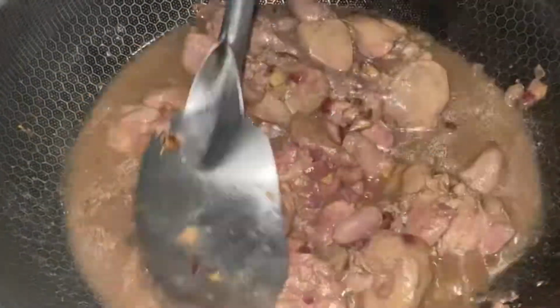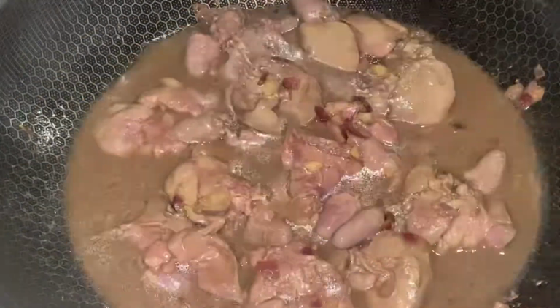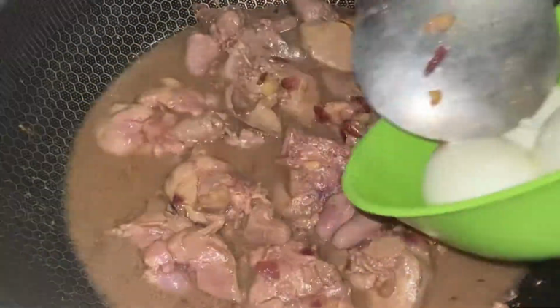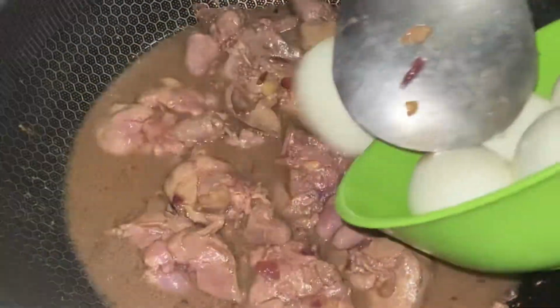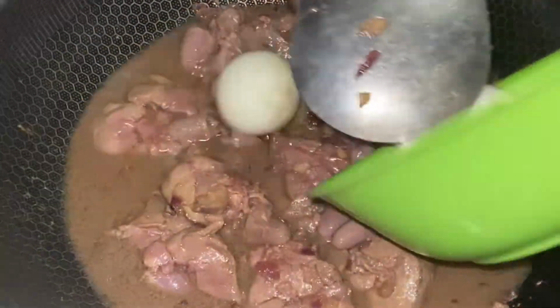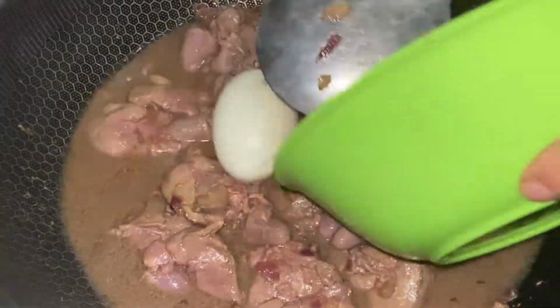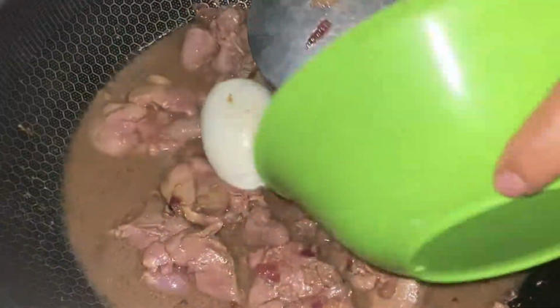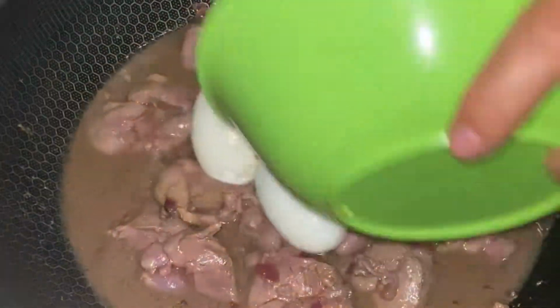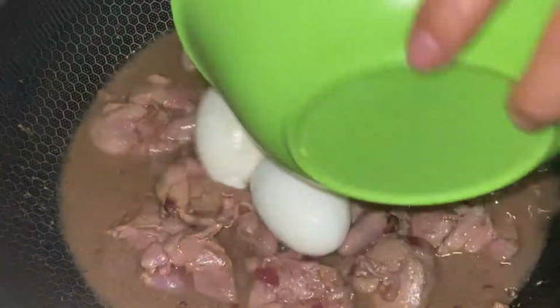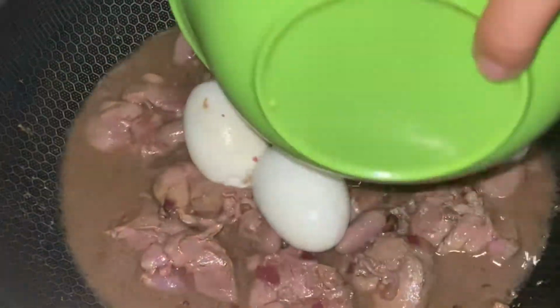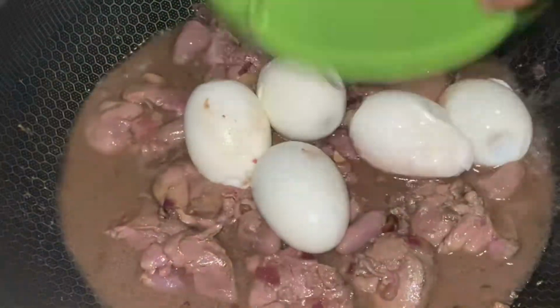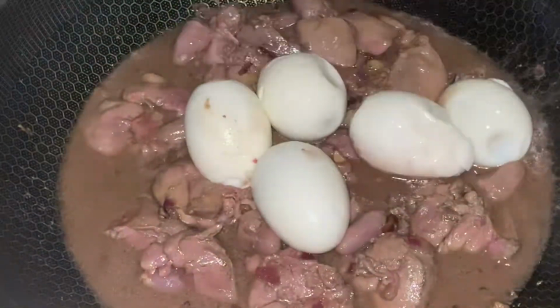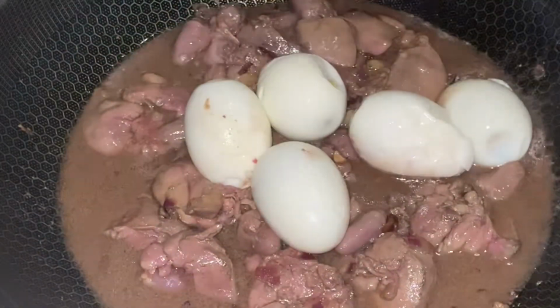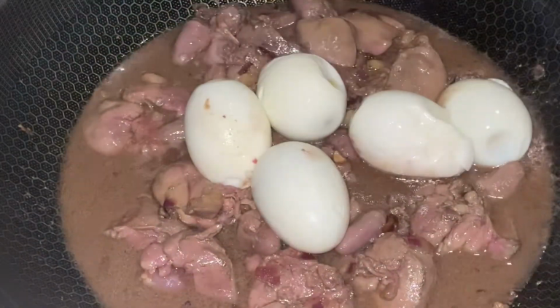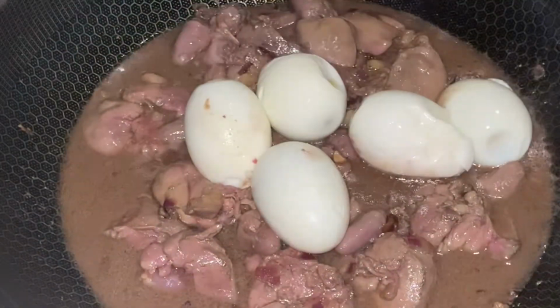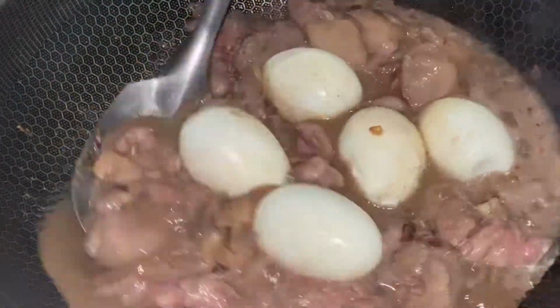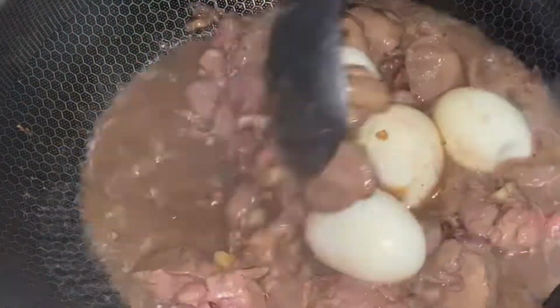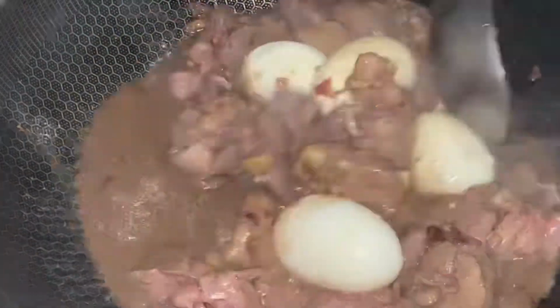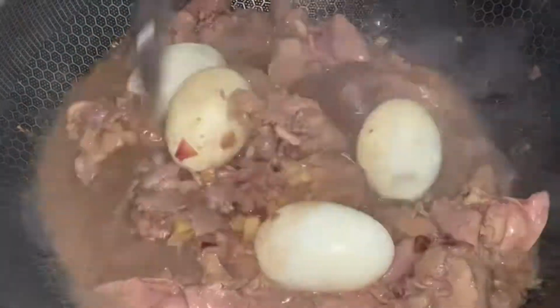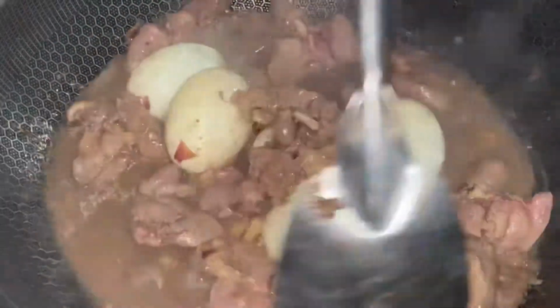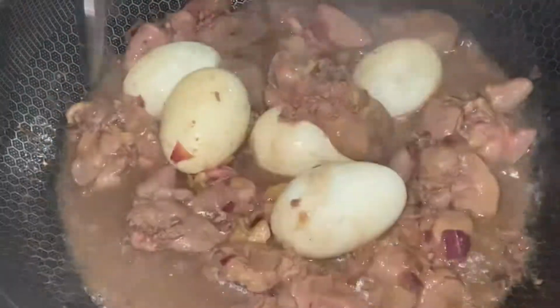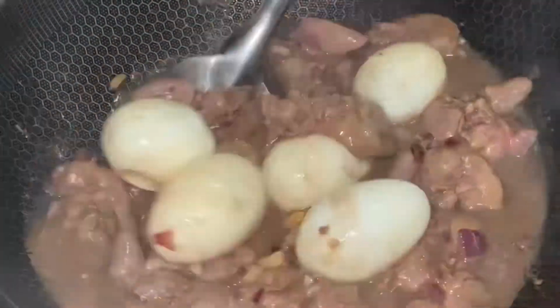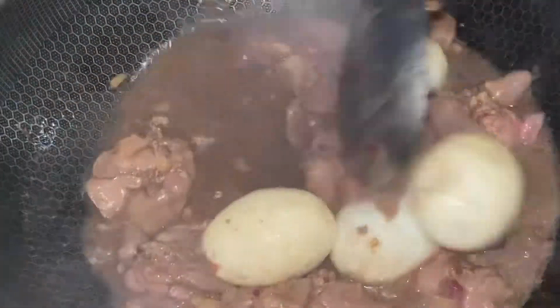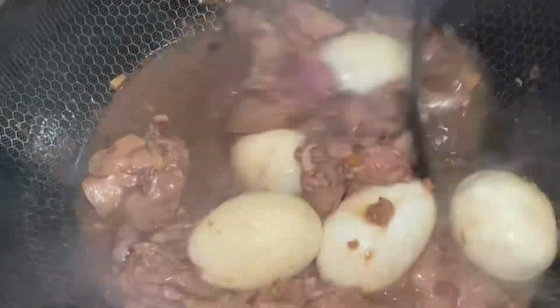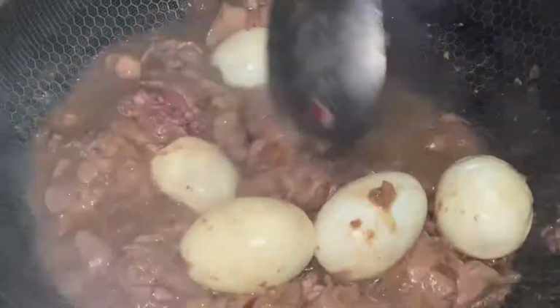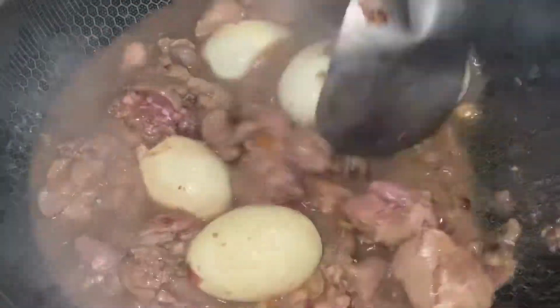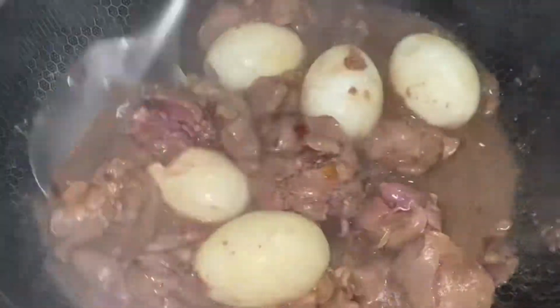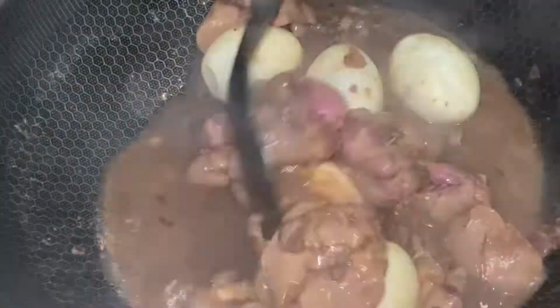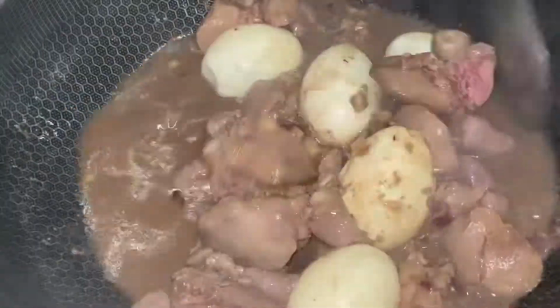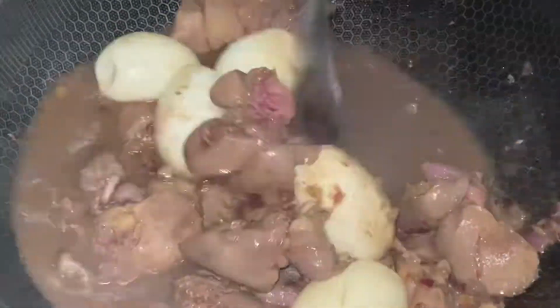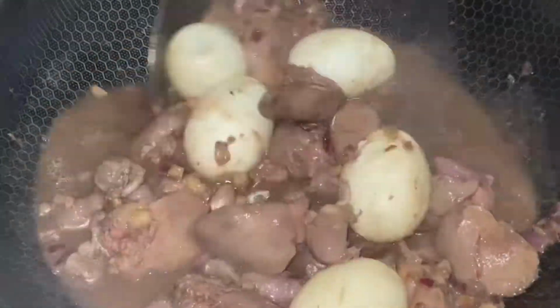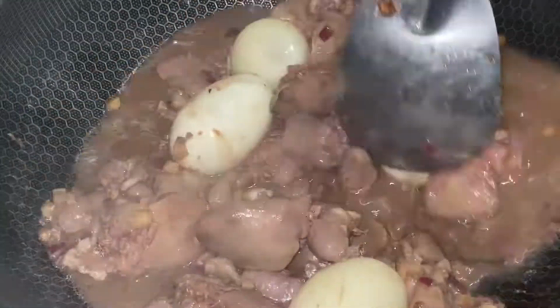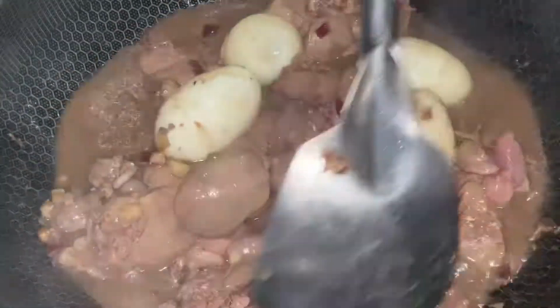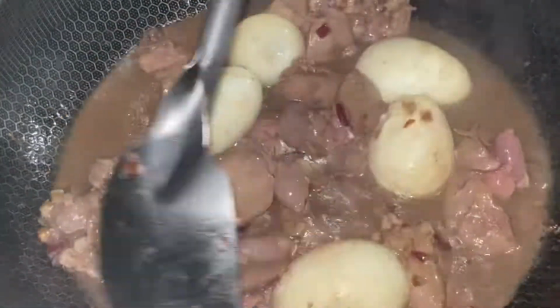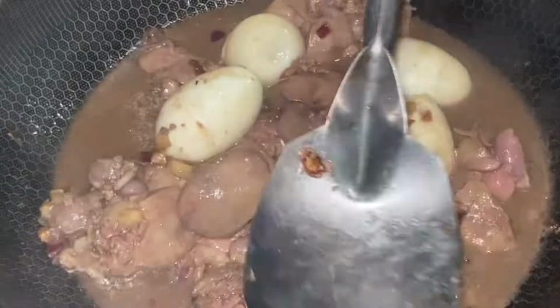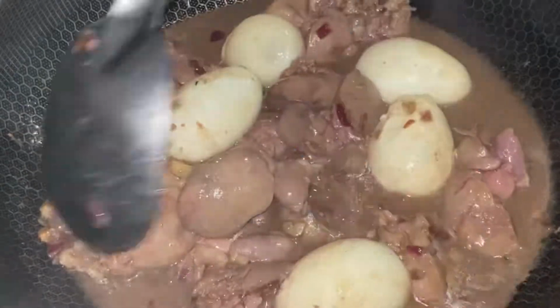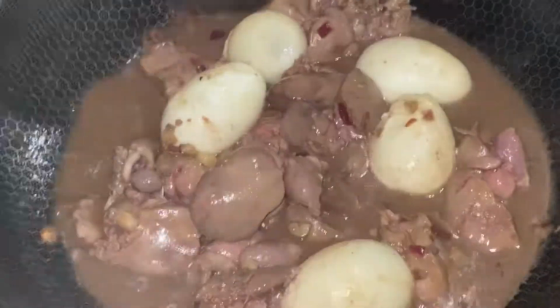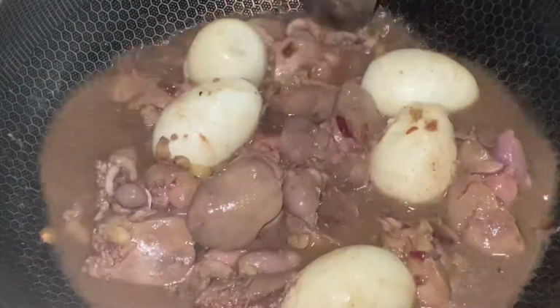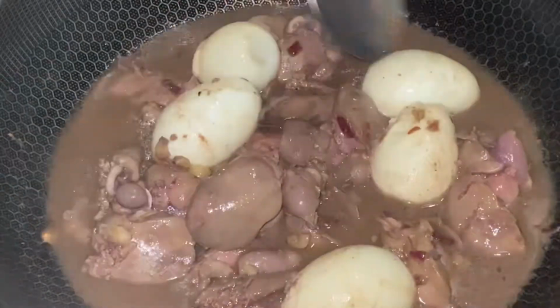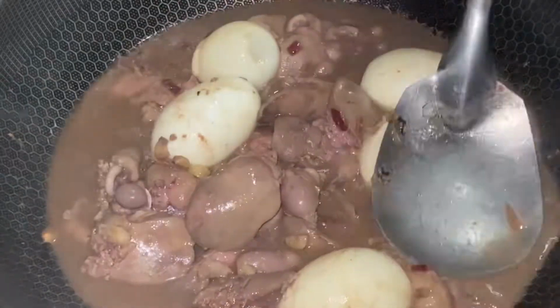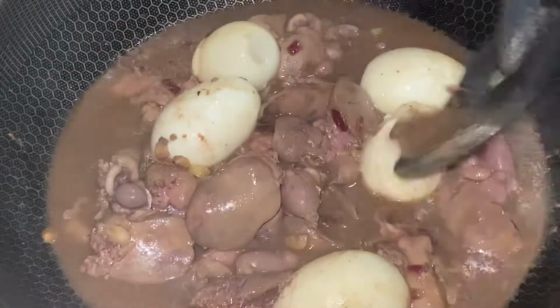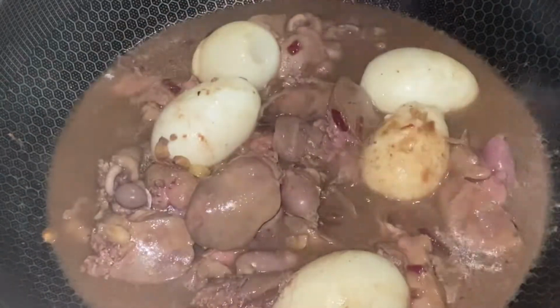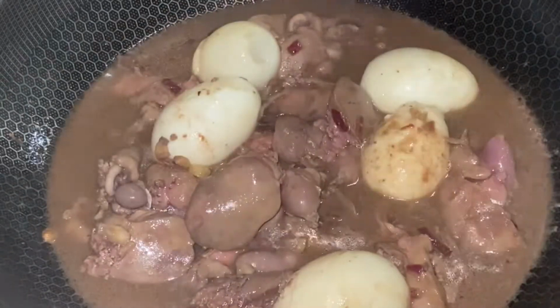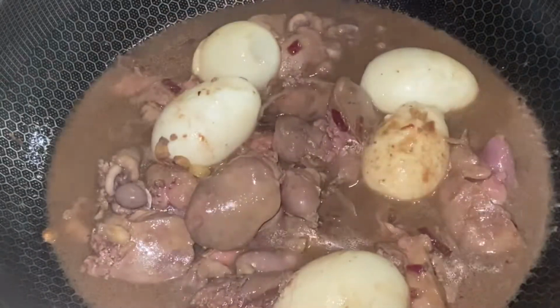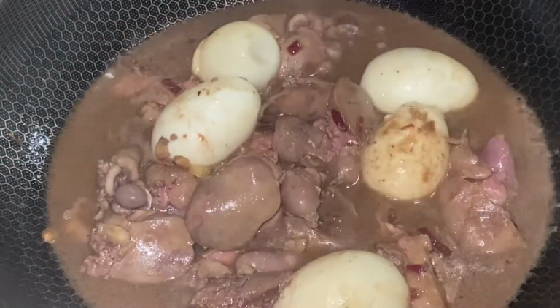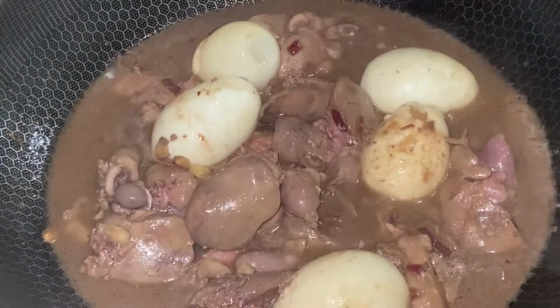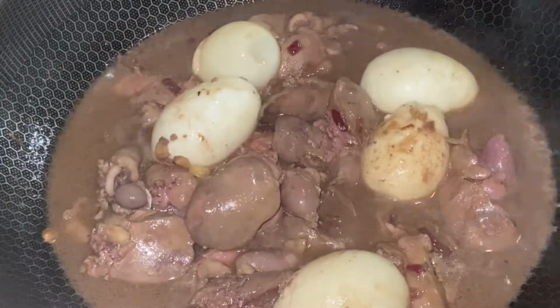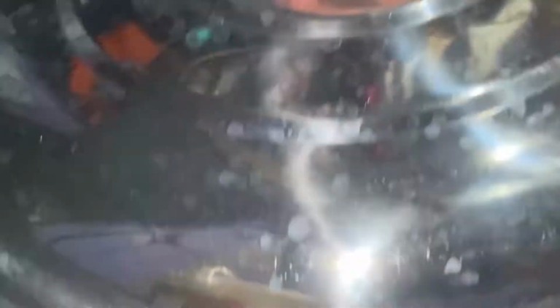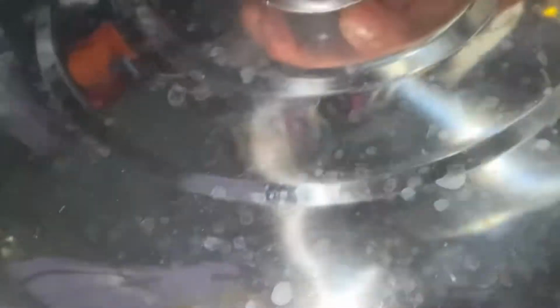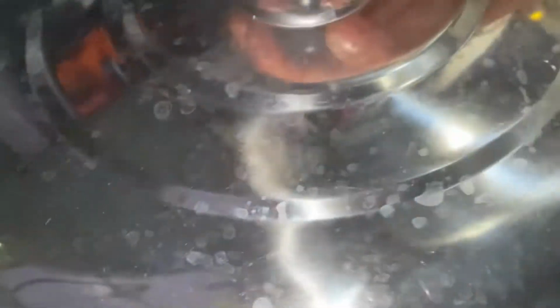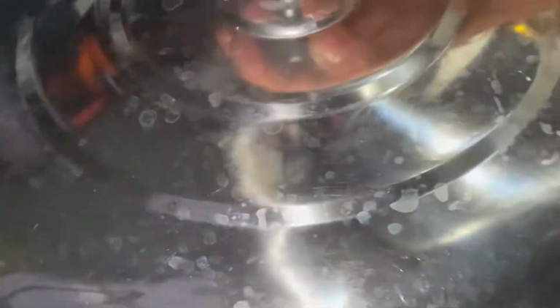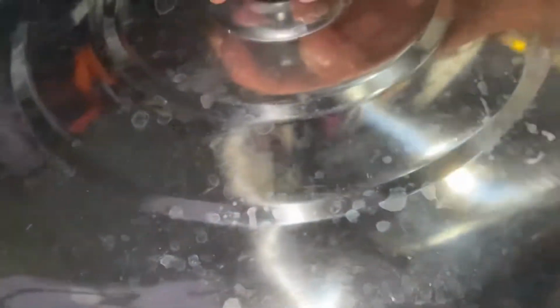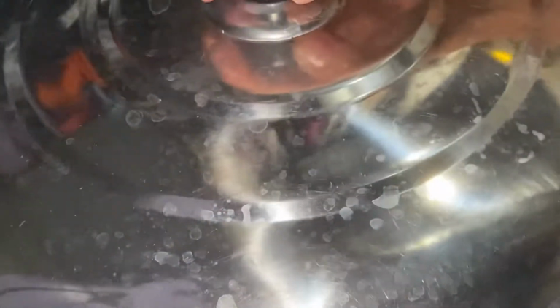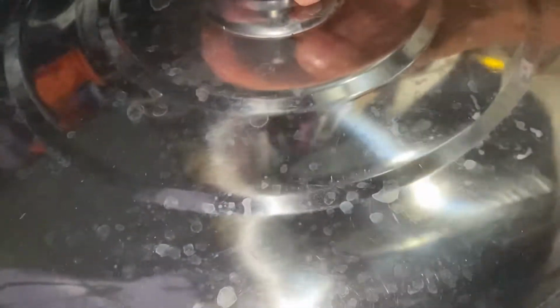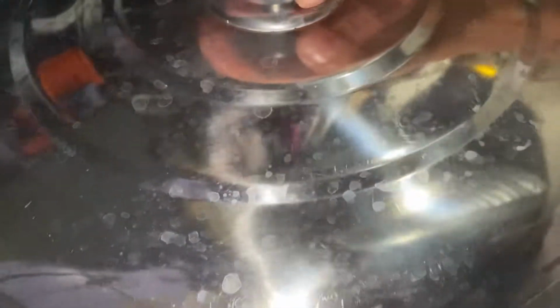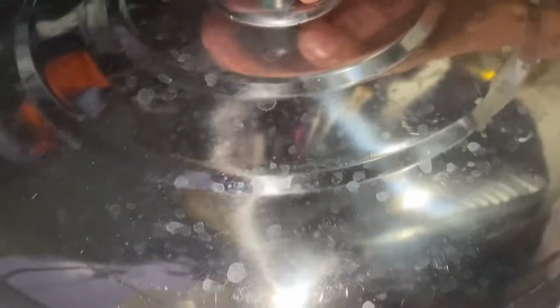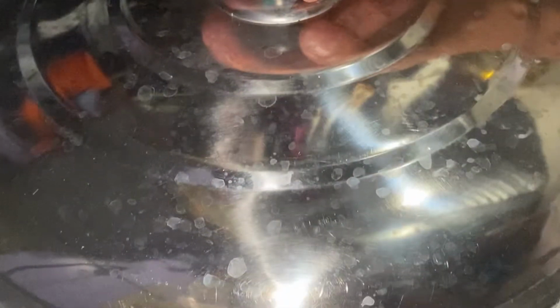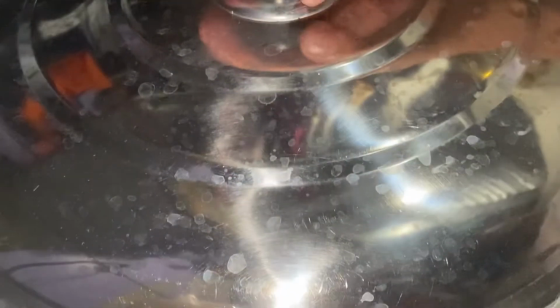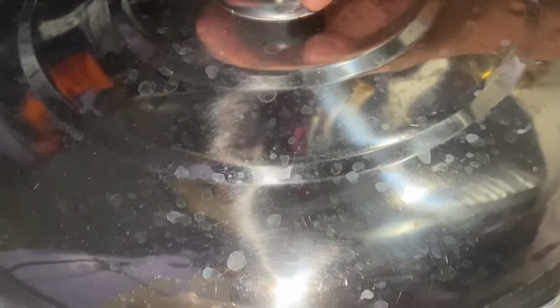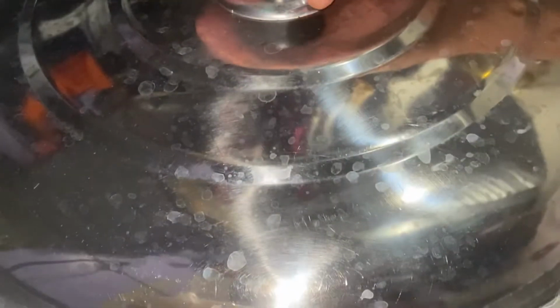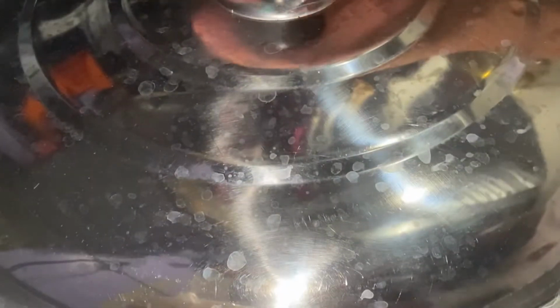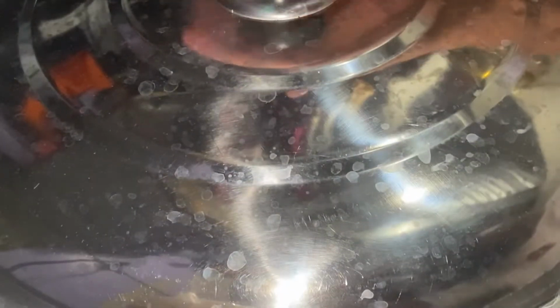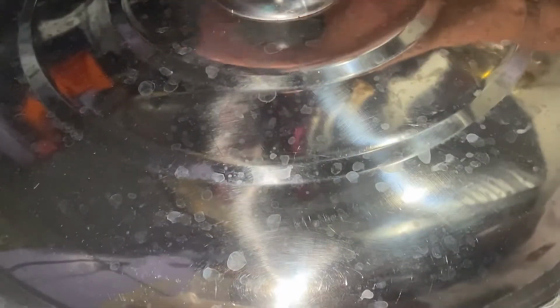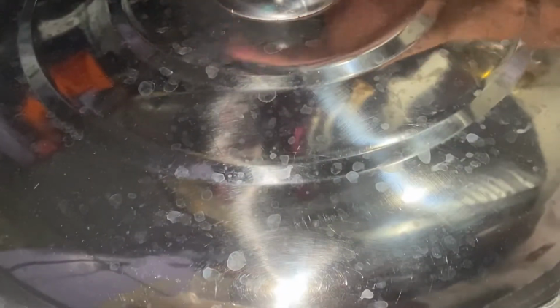Put the egg and mix well so that the mixture will absorb it. Put a lid to make it boil fast.